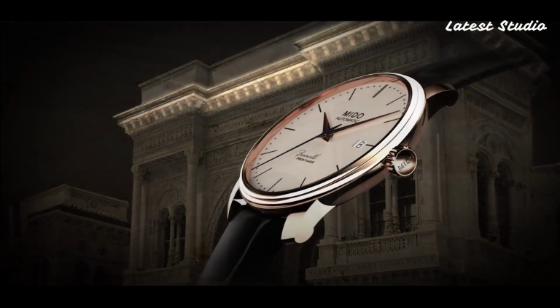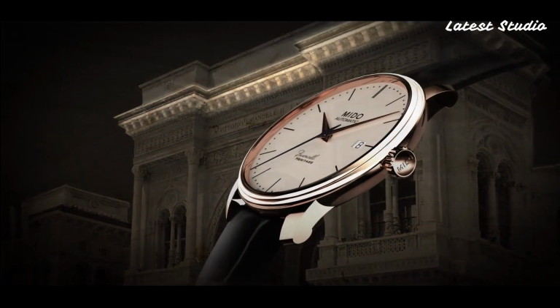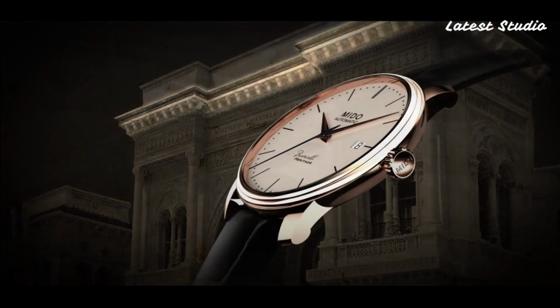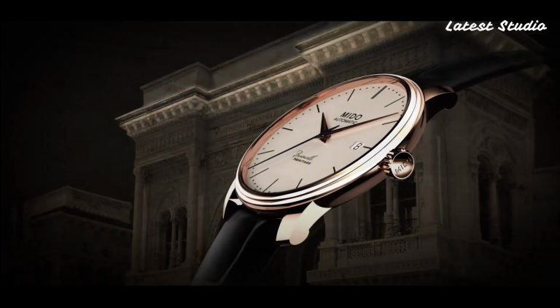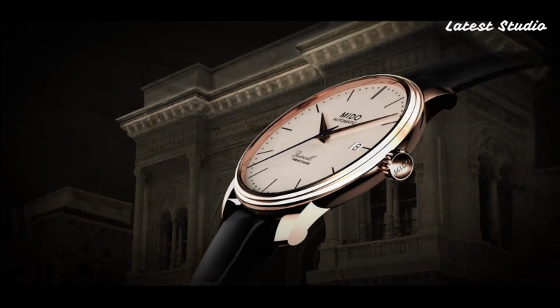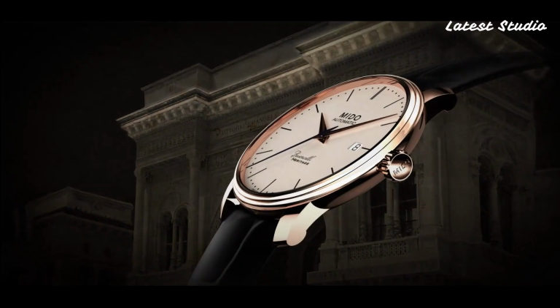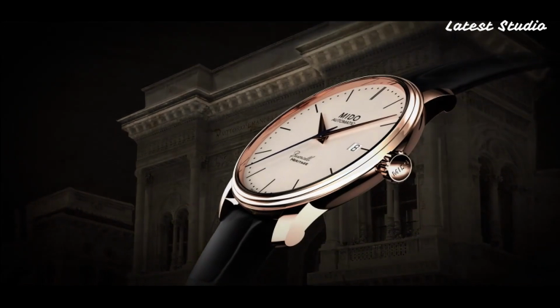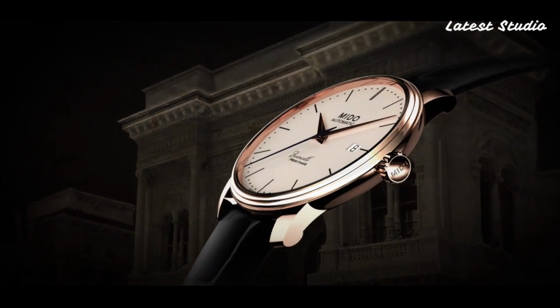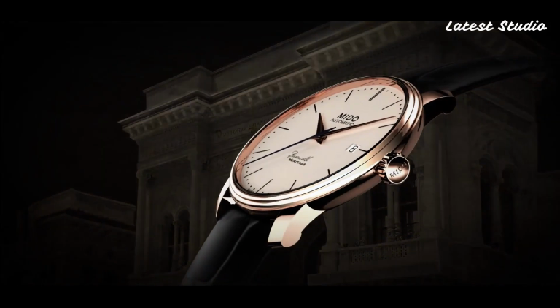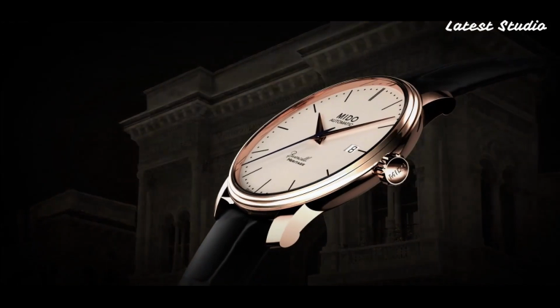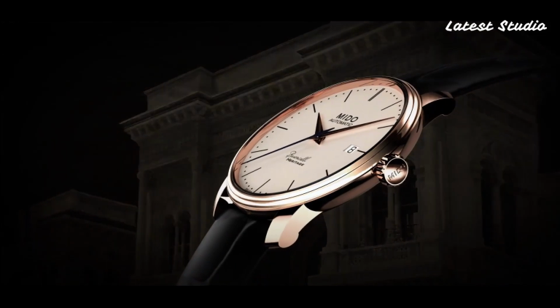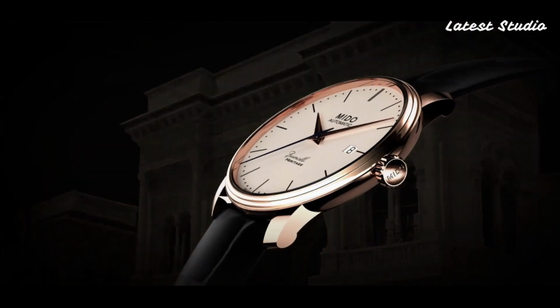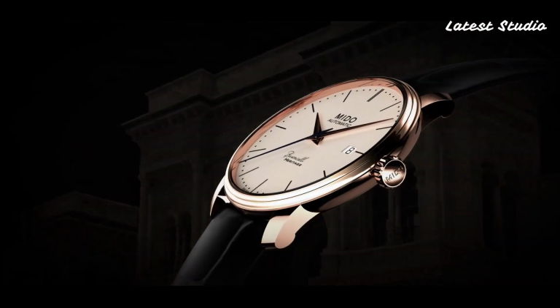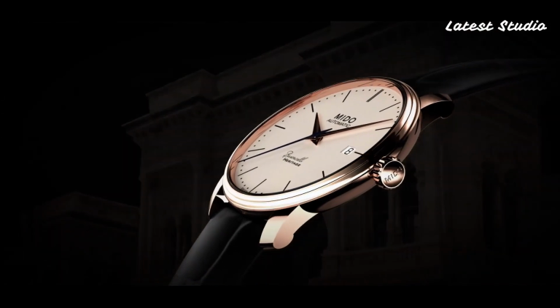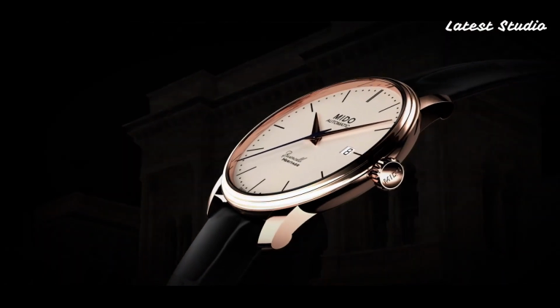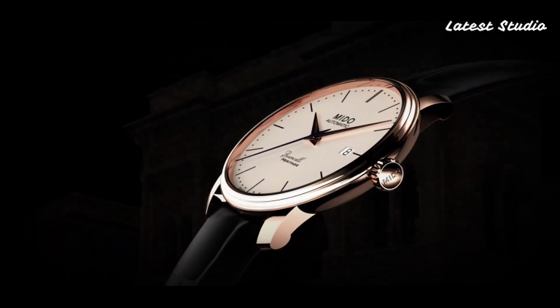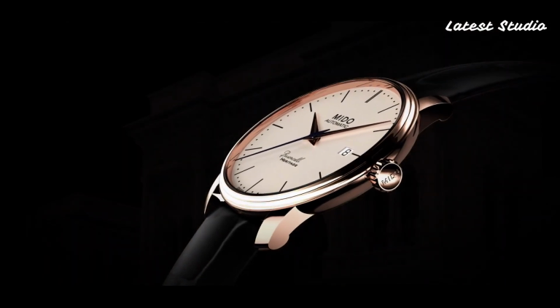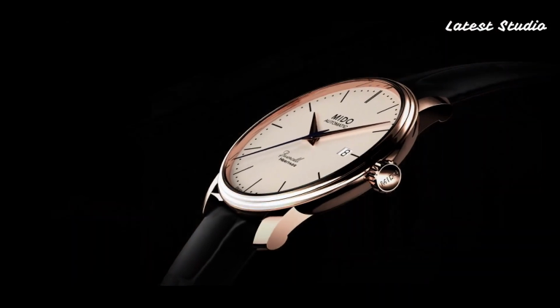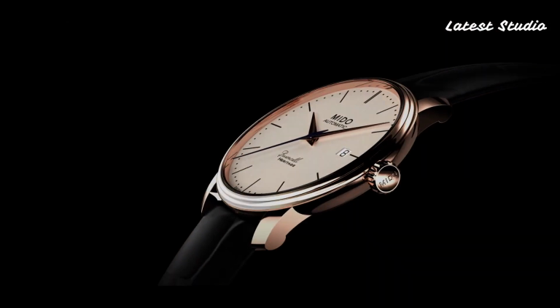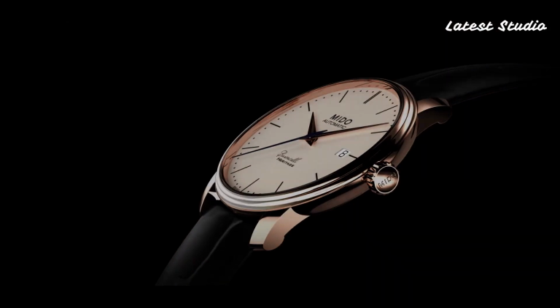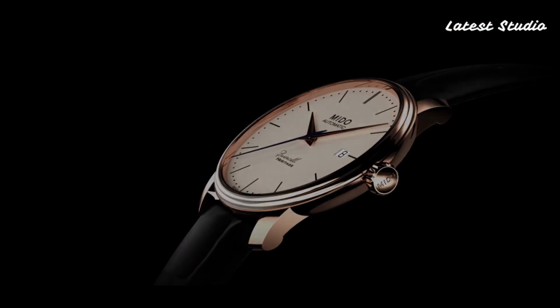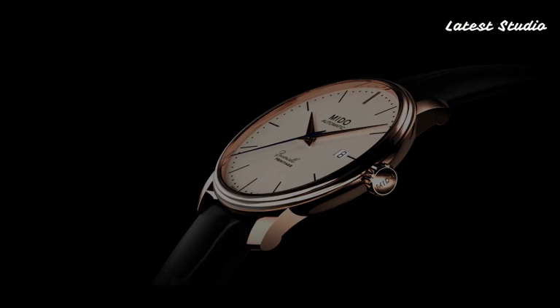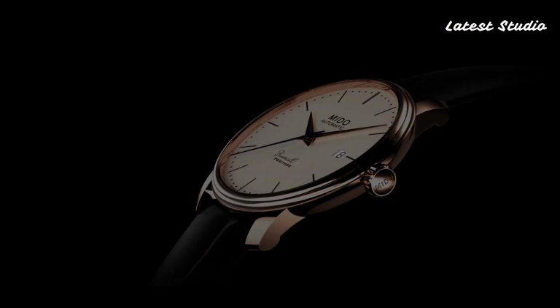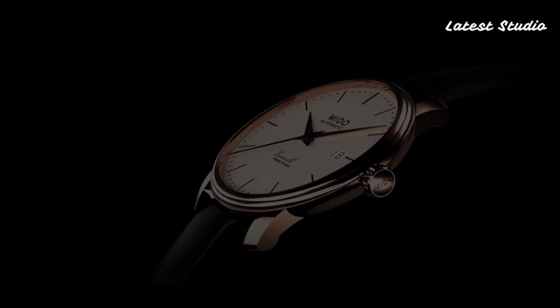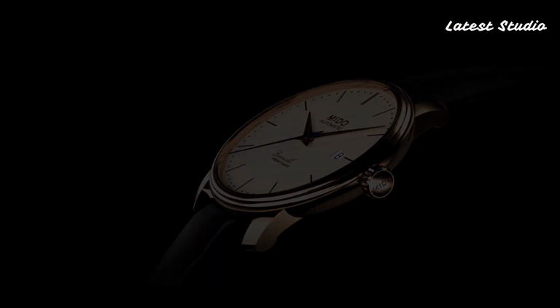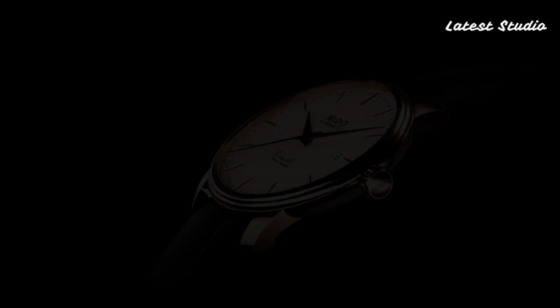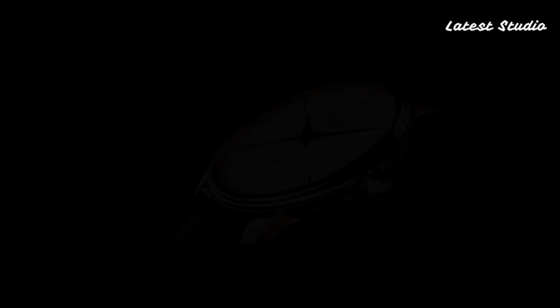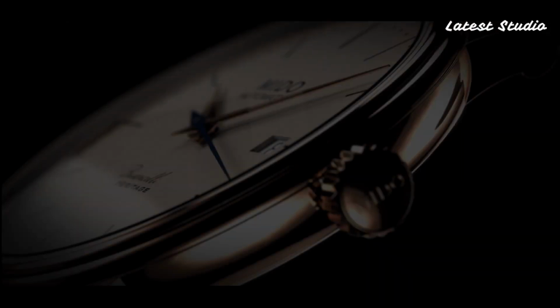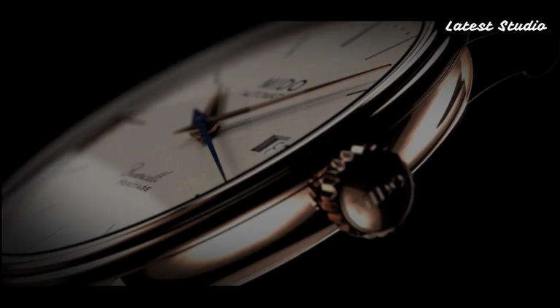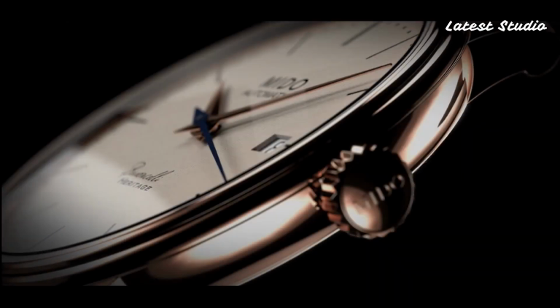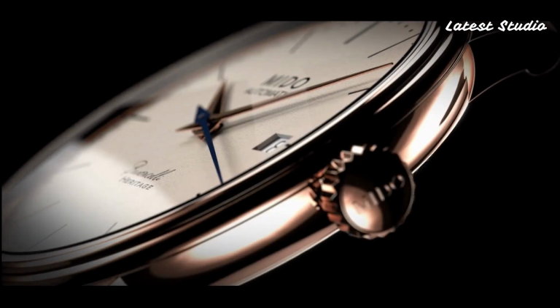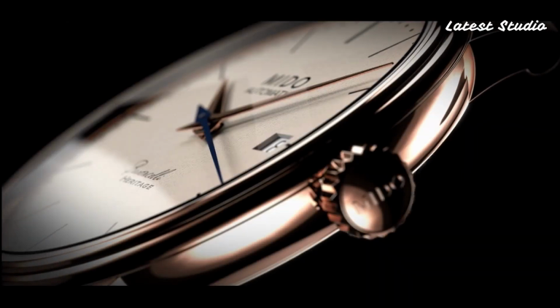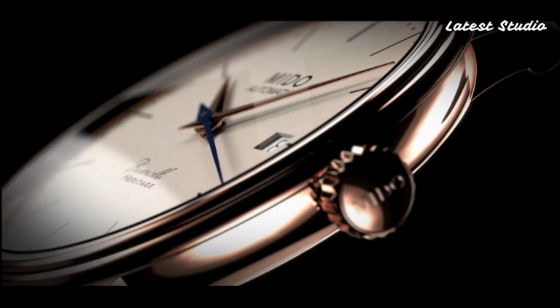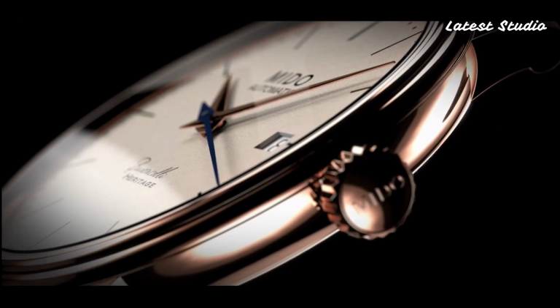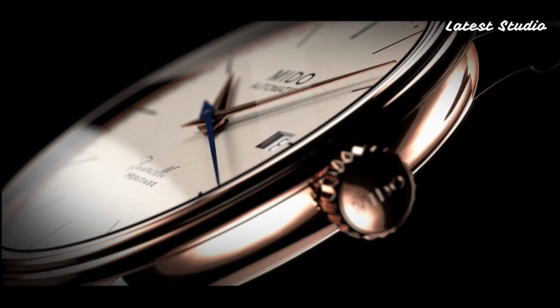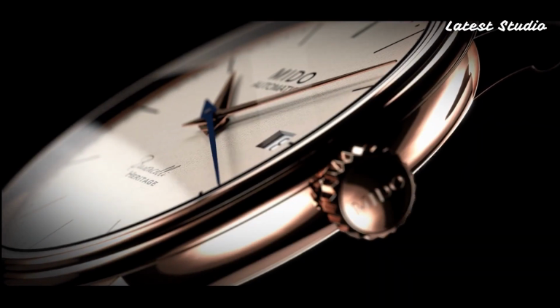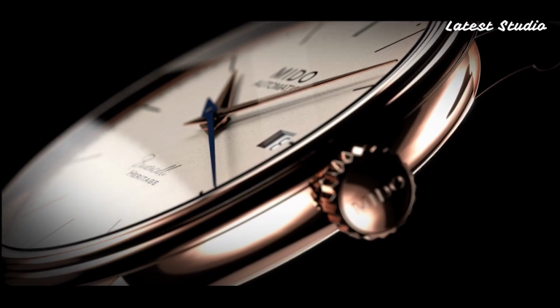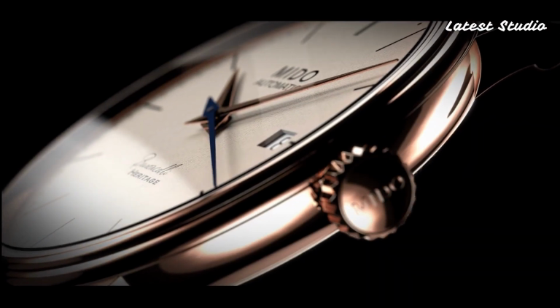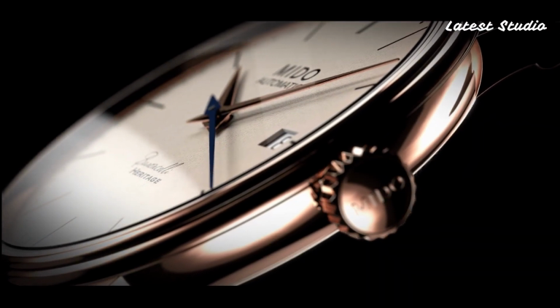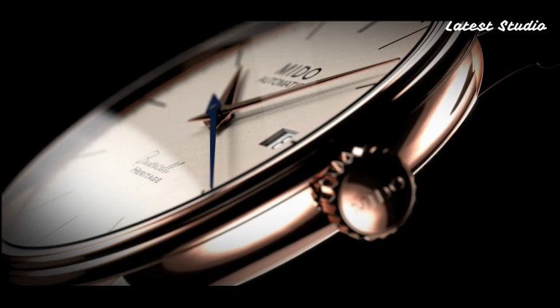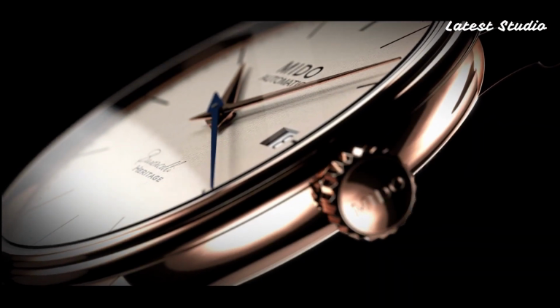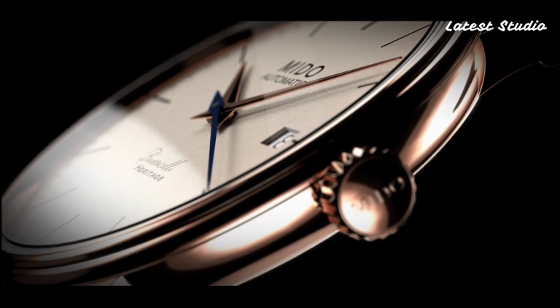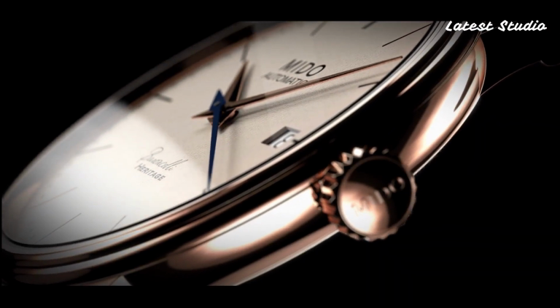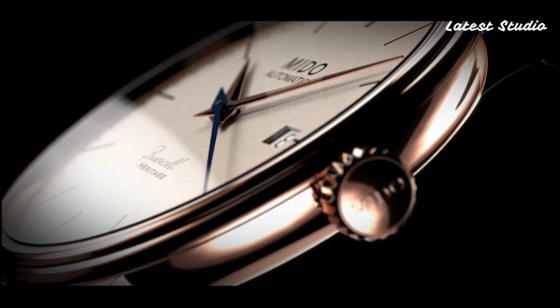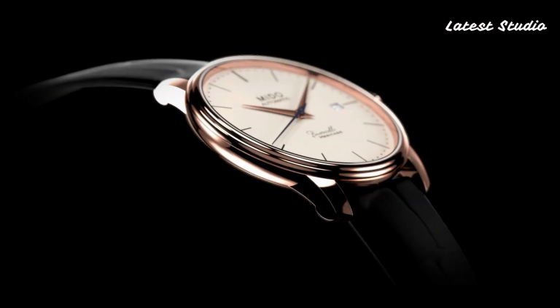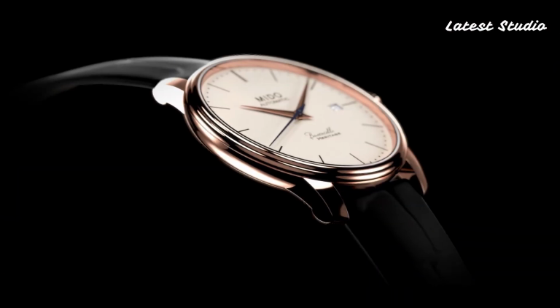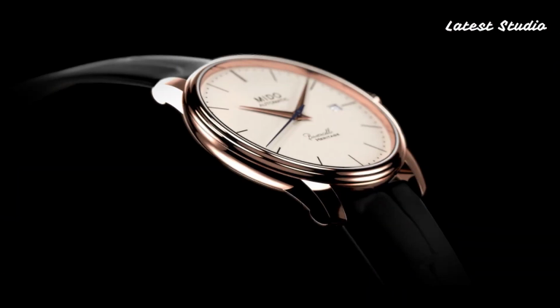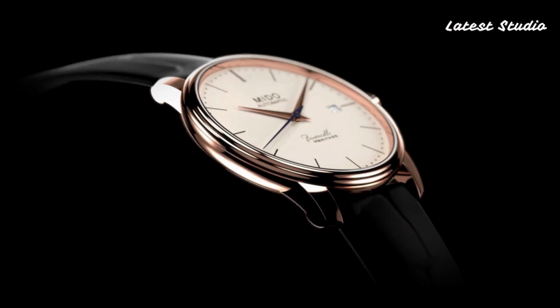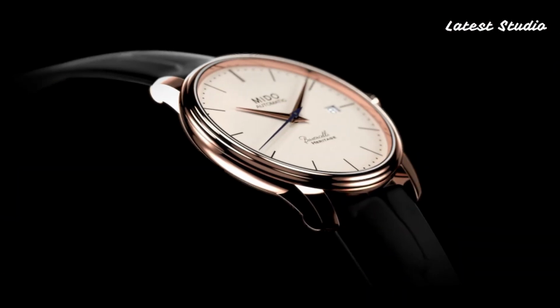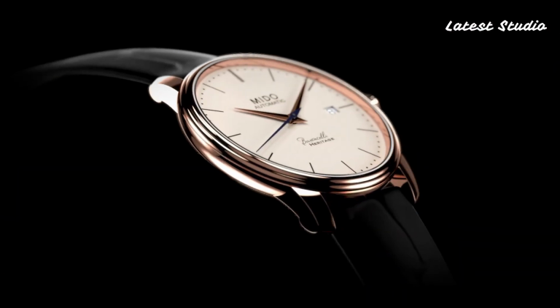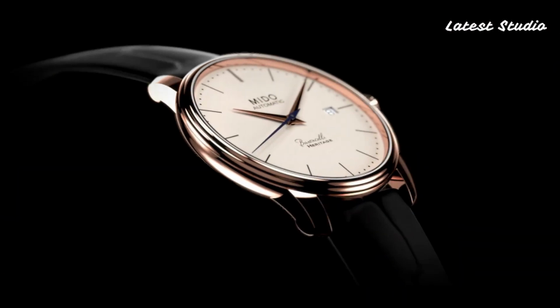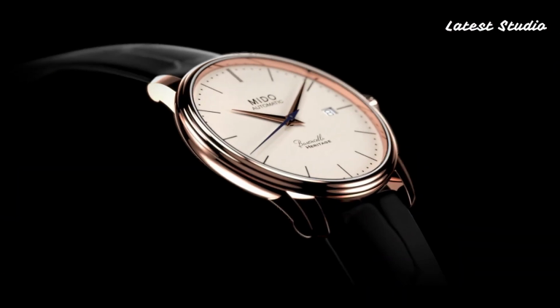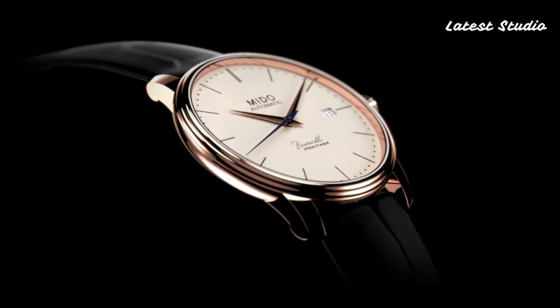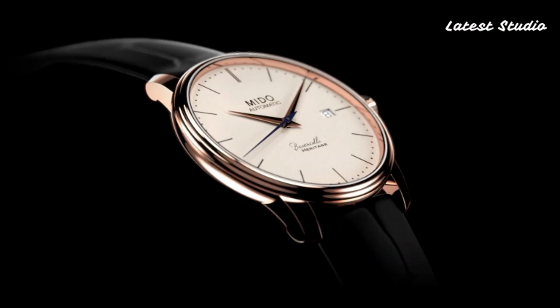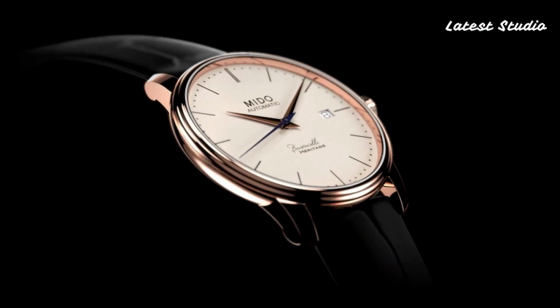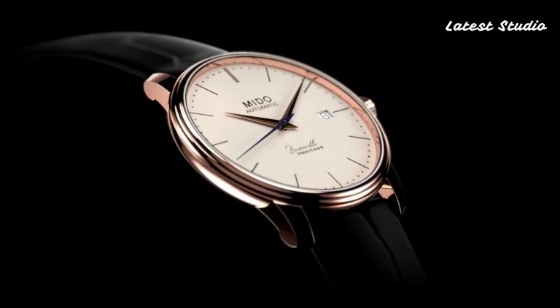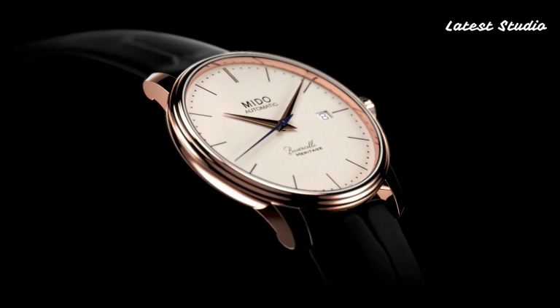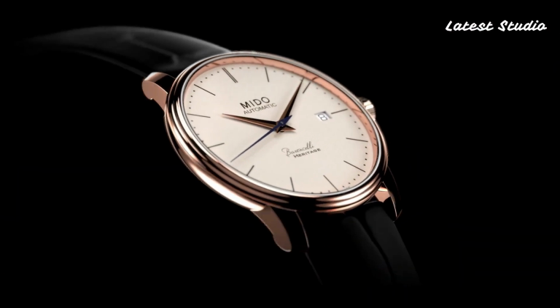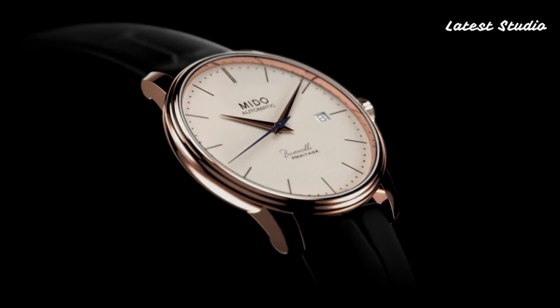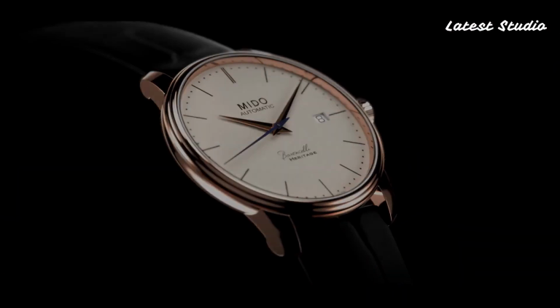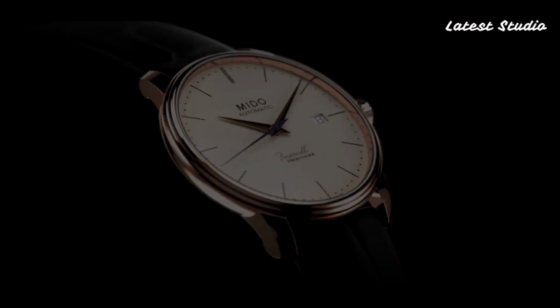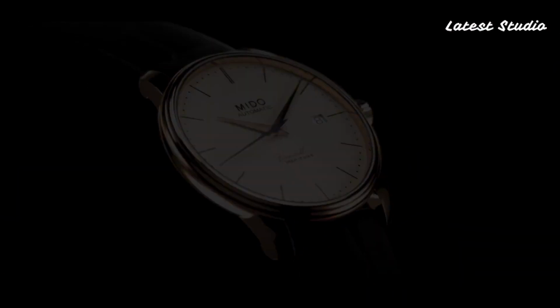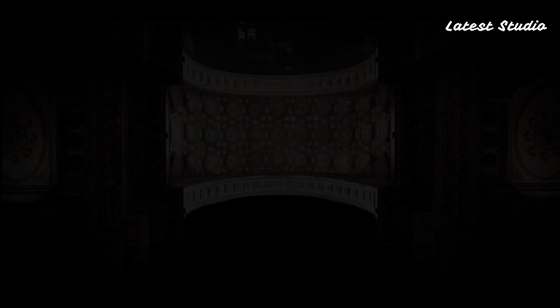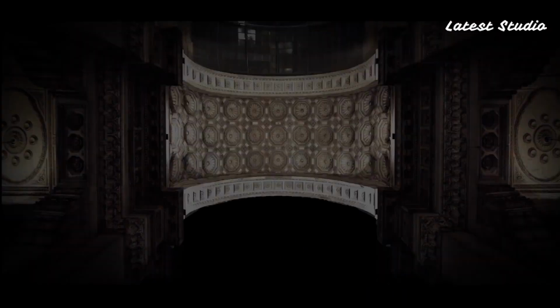Offering subtle sophistication, this watch is perfect for those who appreciate understated elegance.